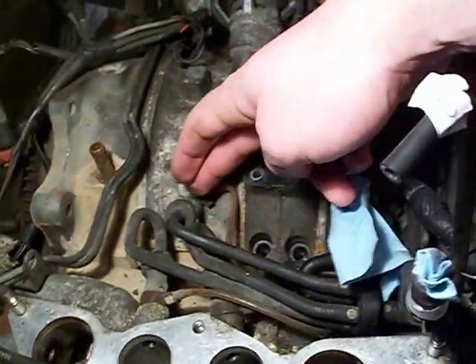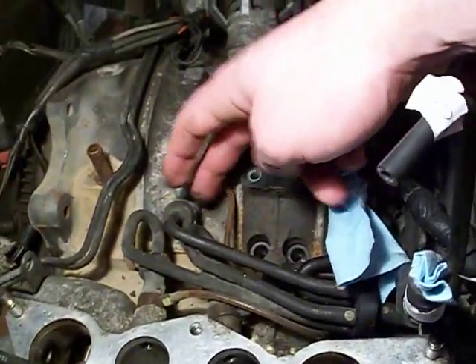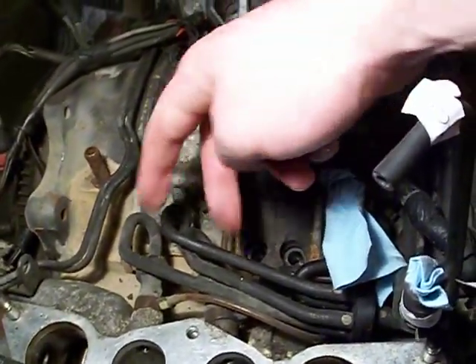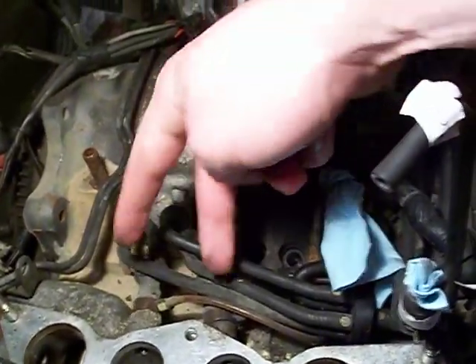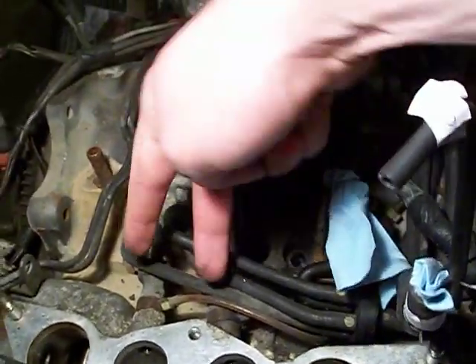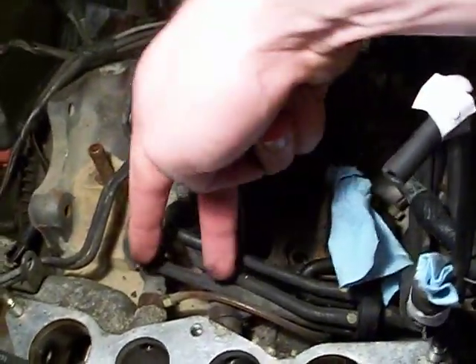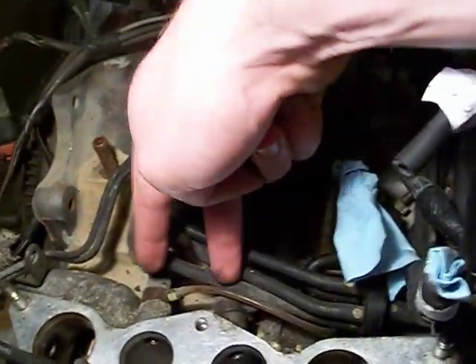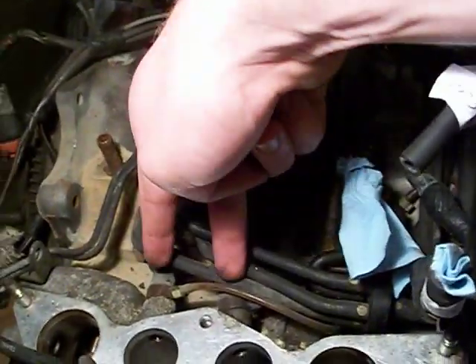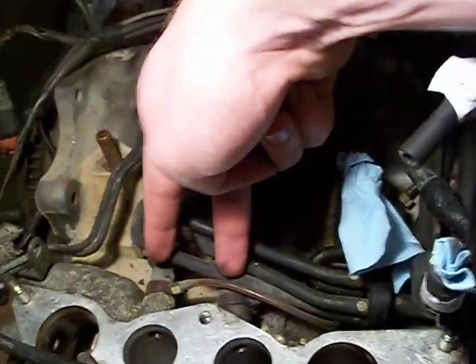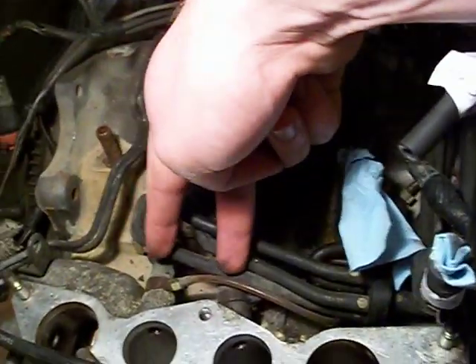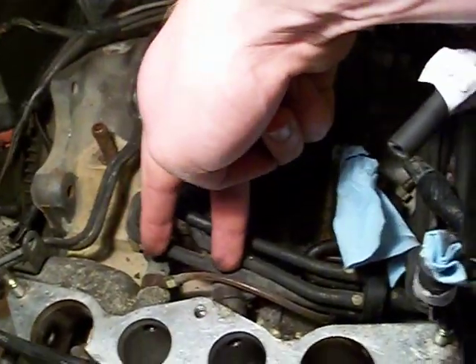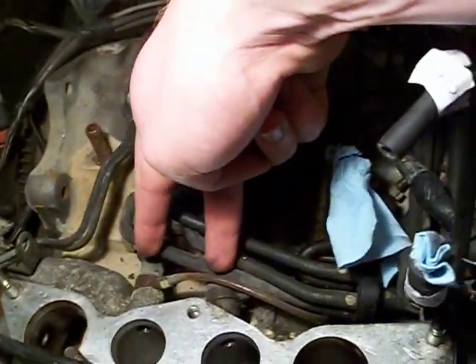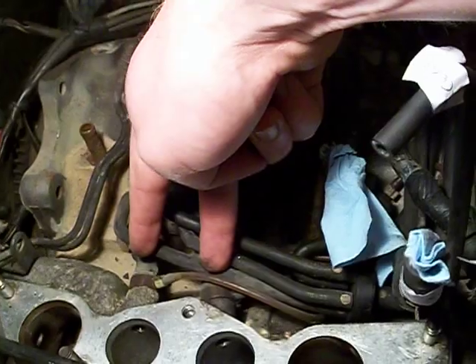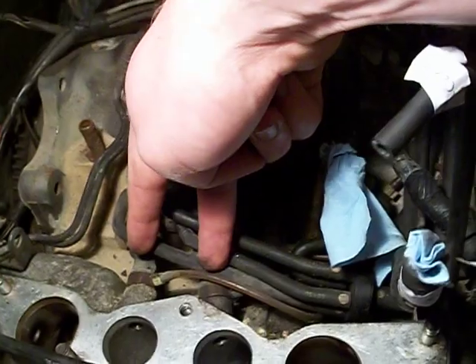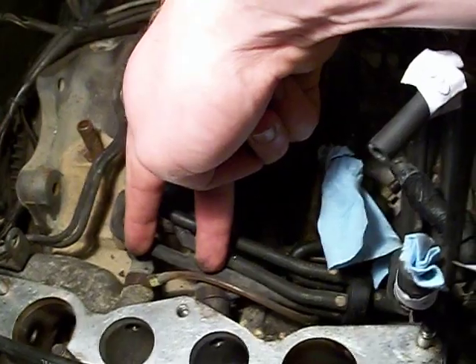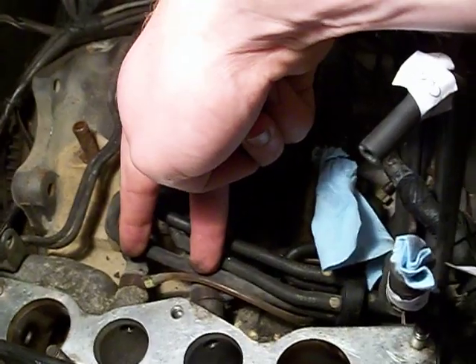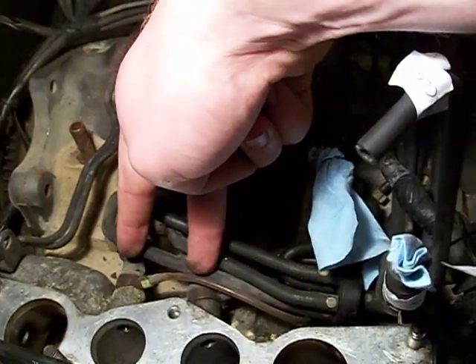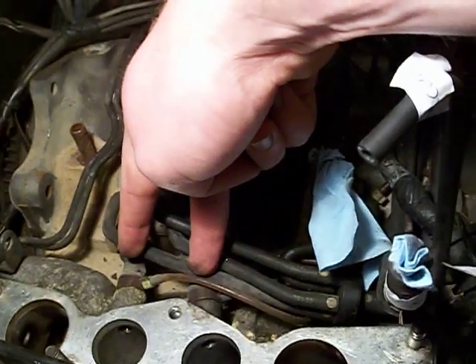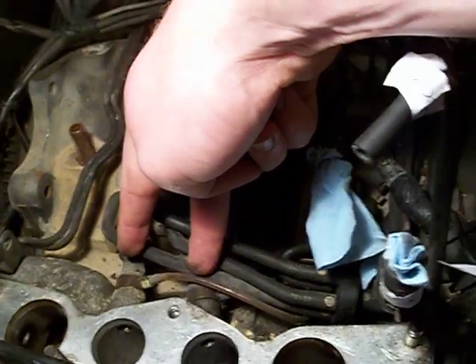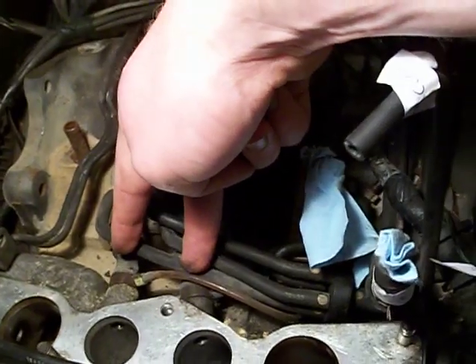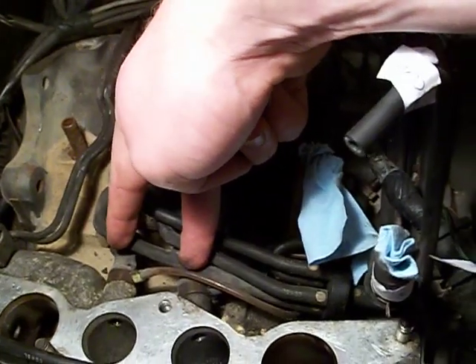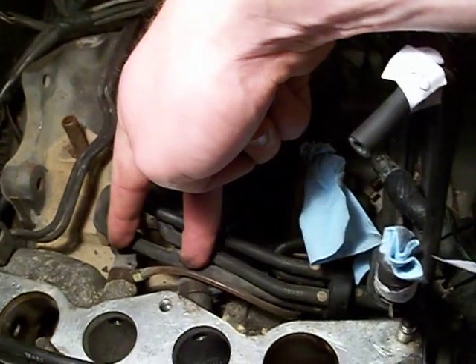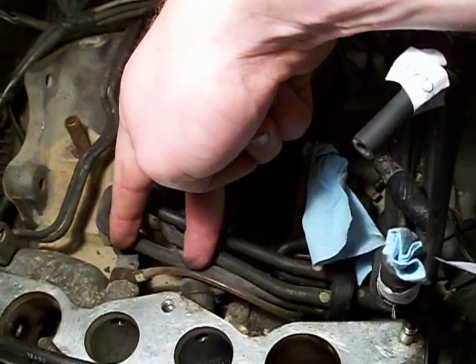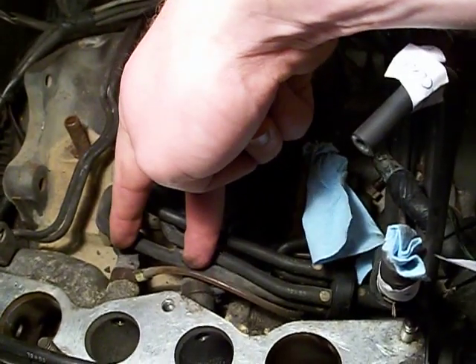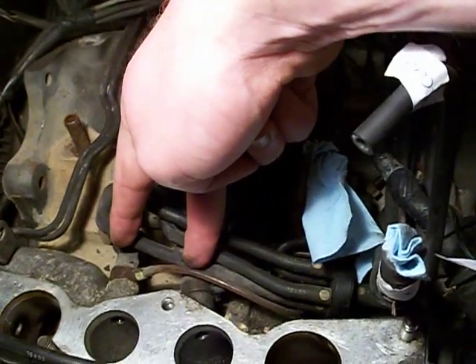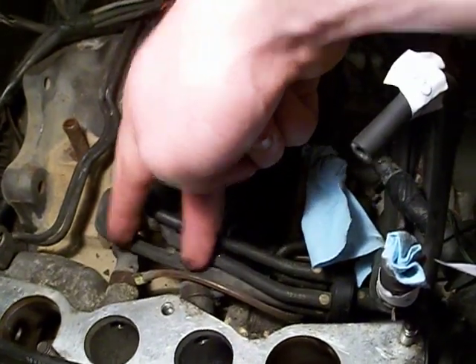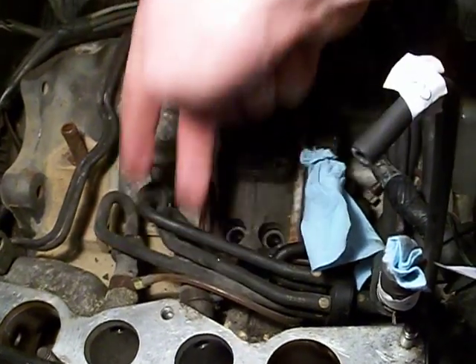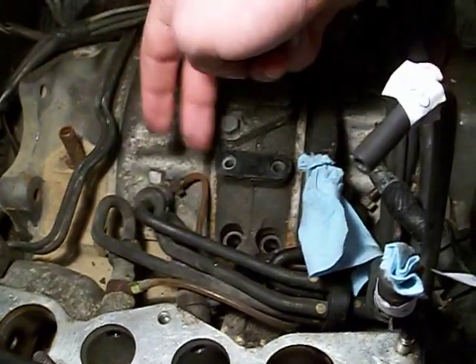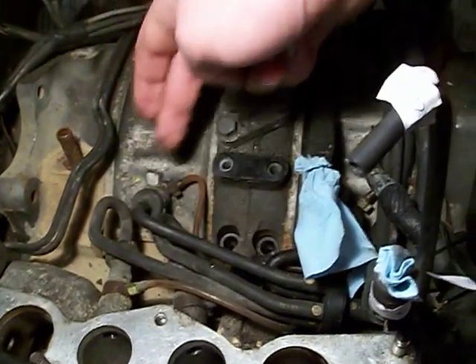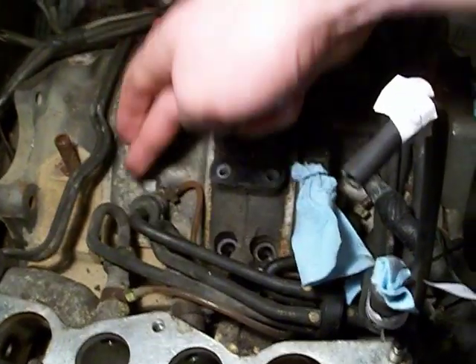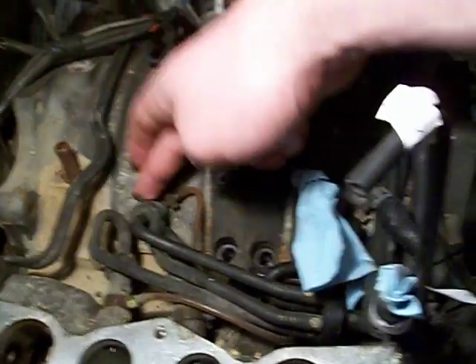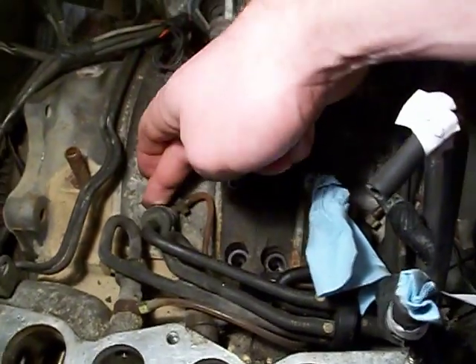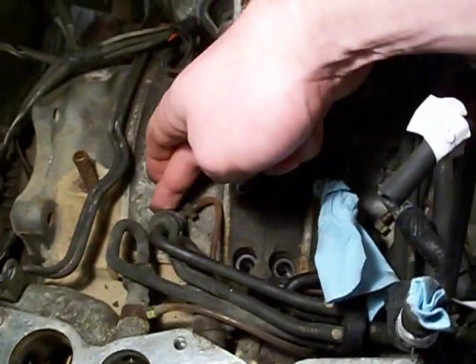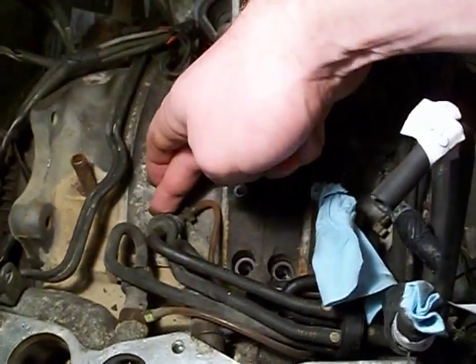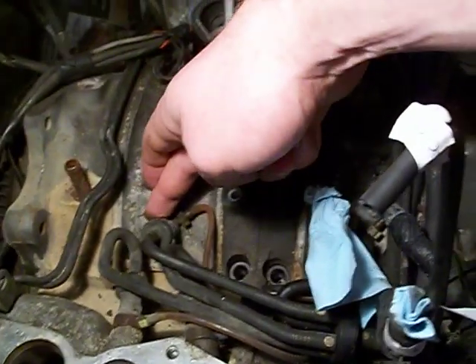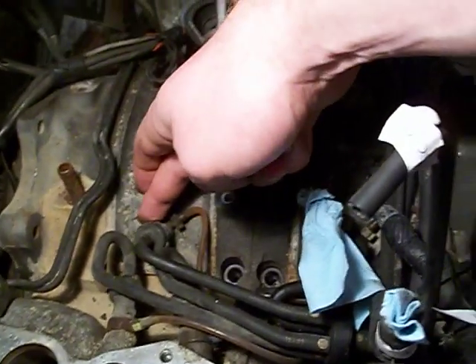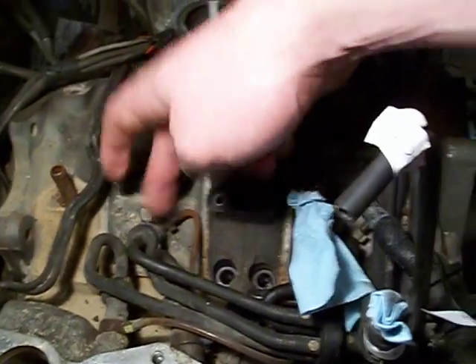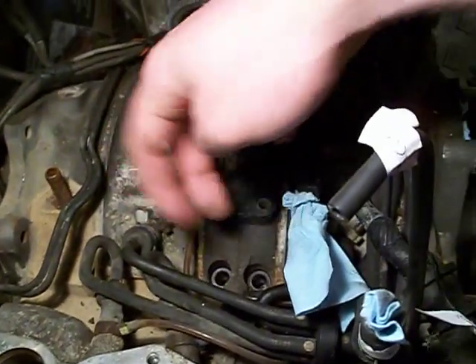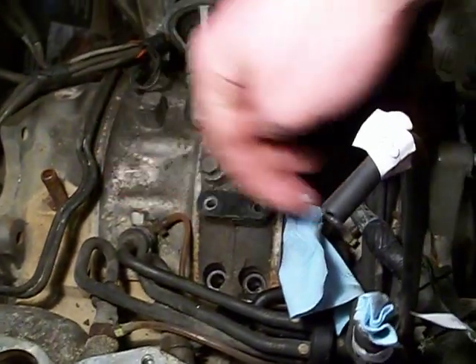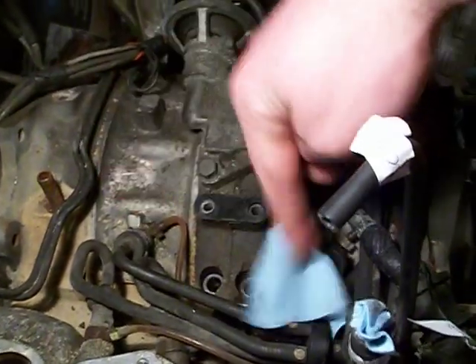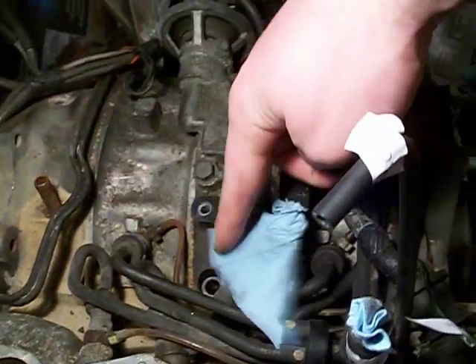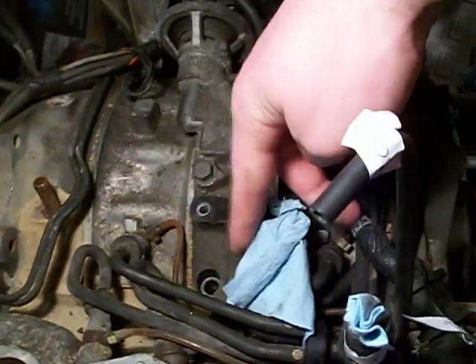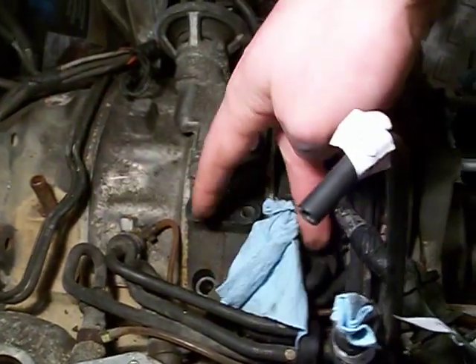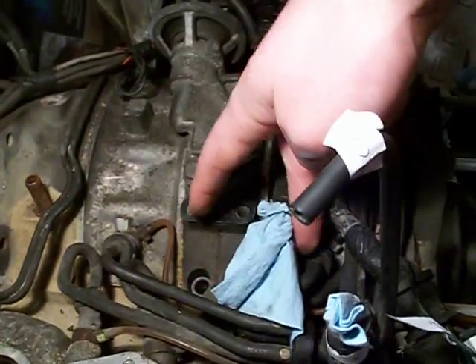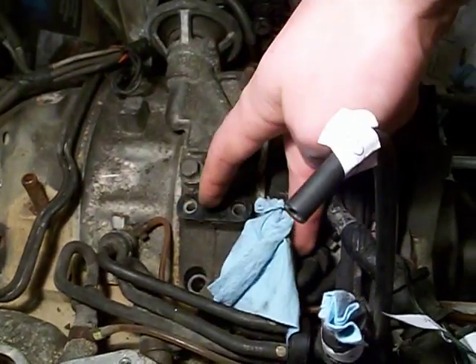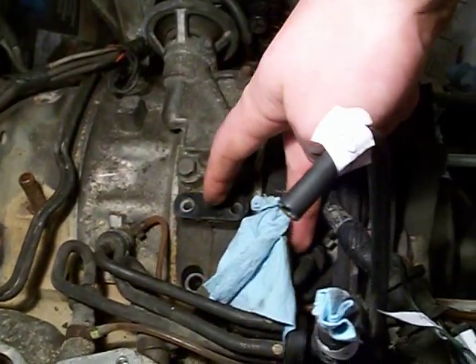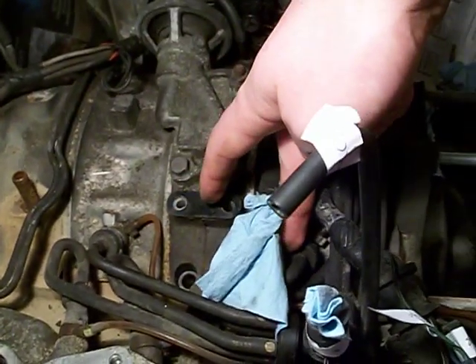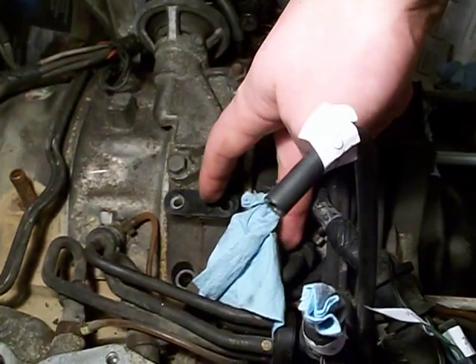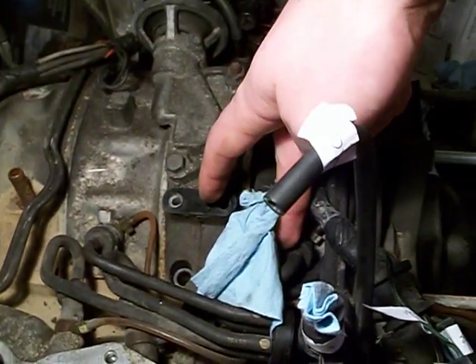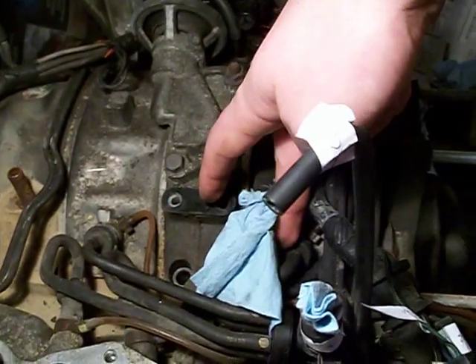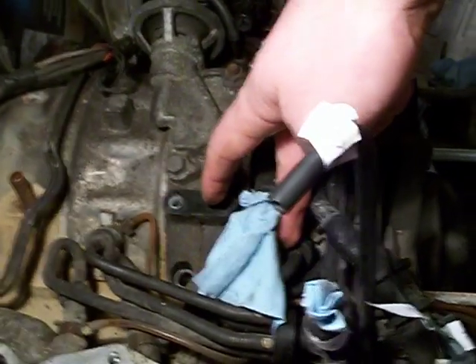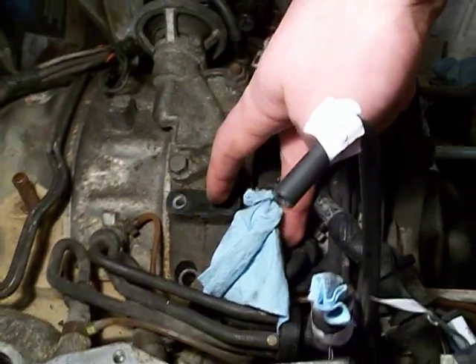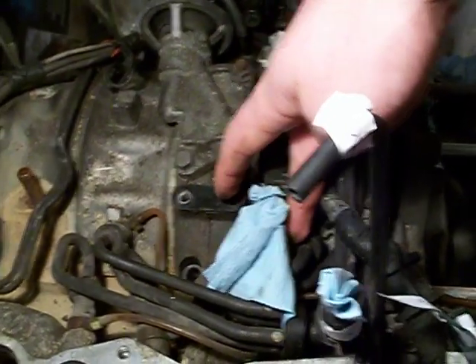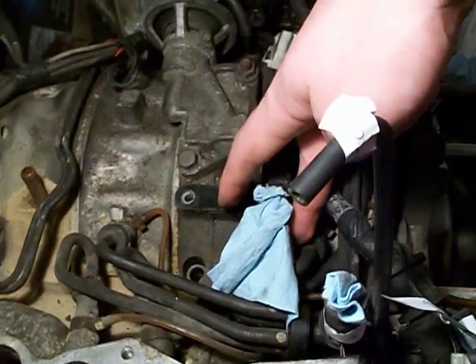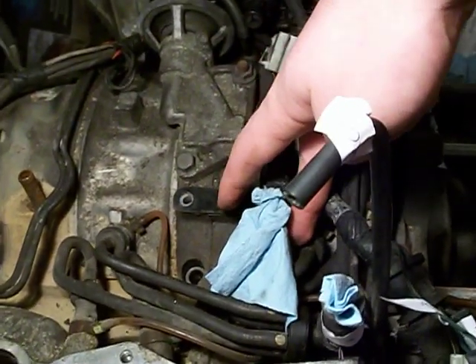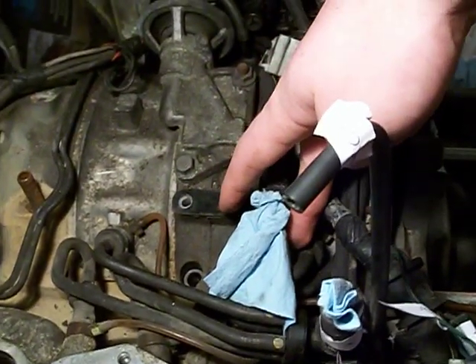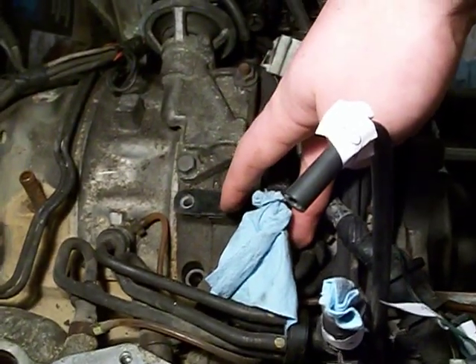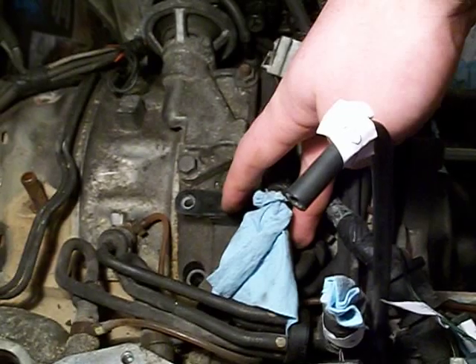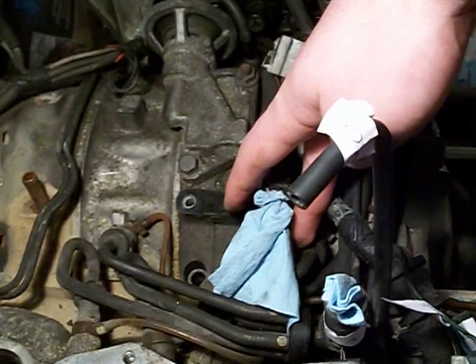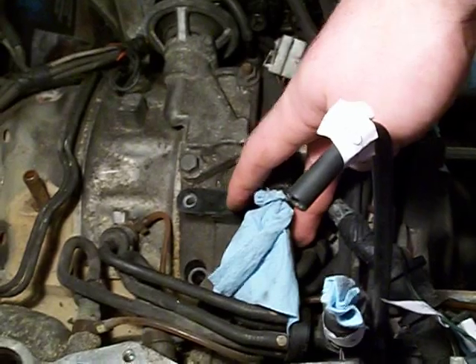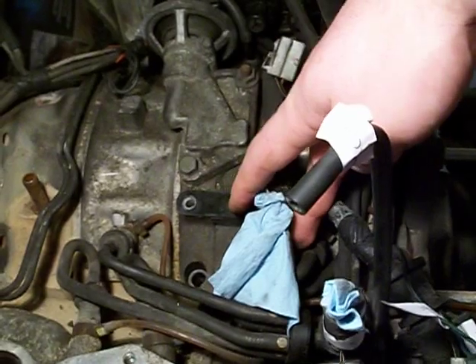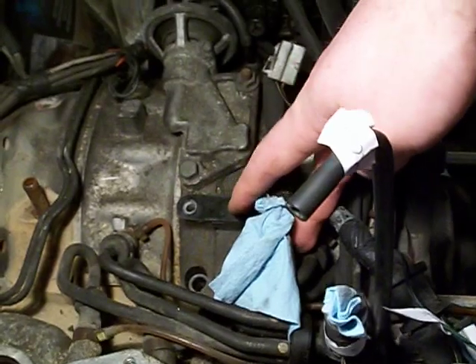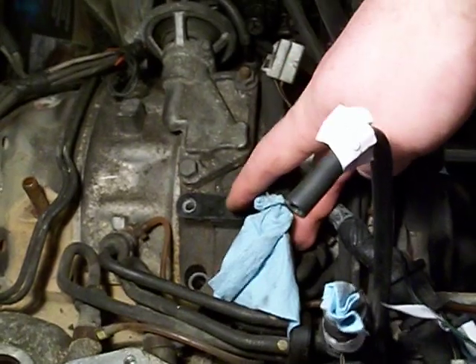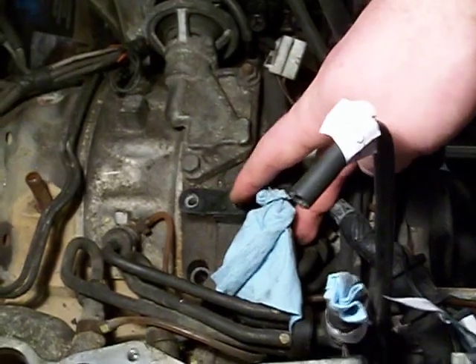There are four — two at the lower intake manifold, and two in the motor housing itself.